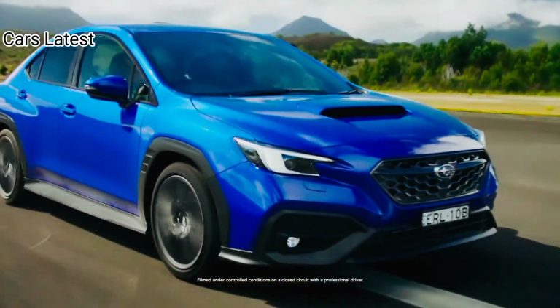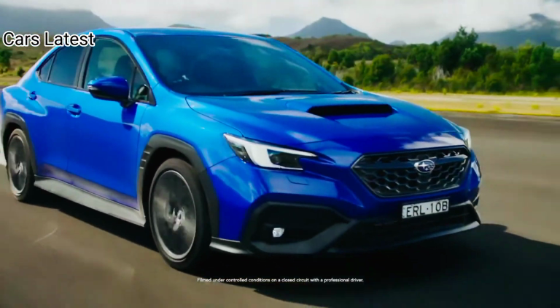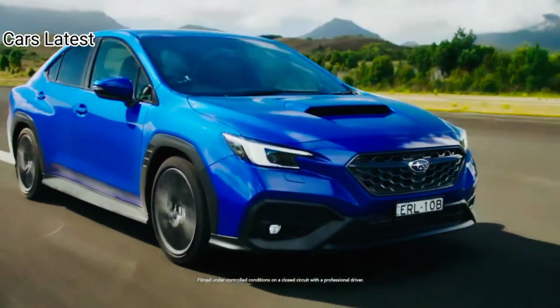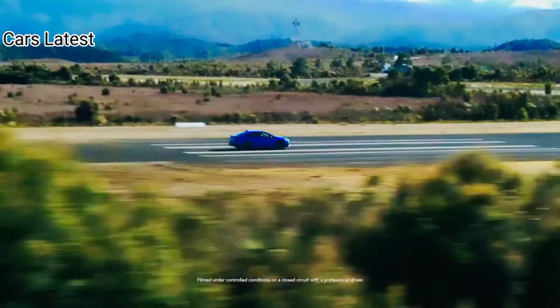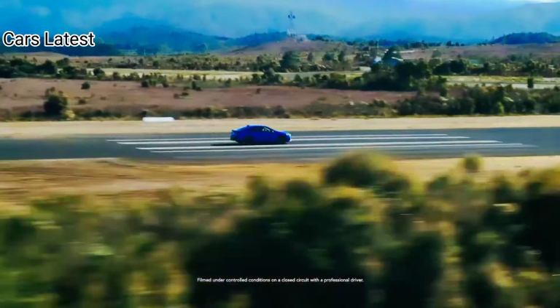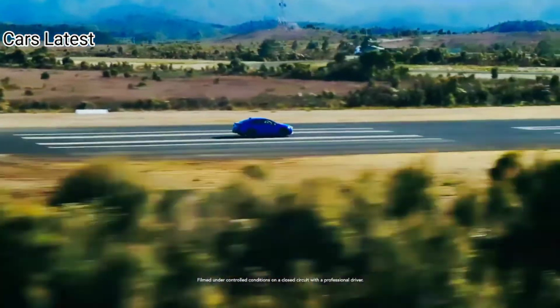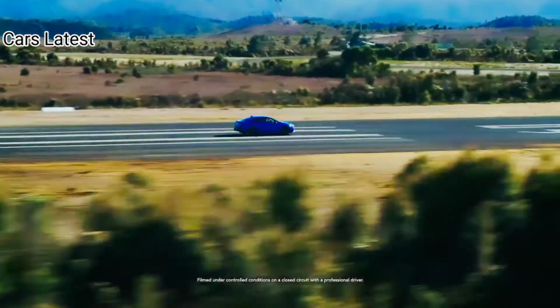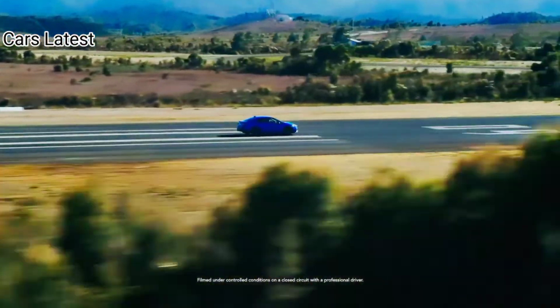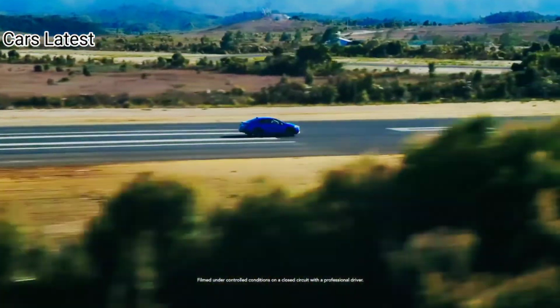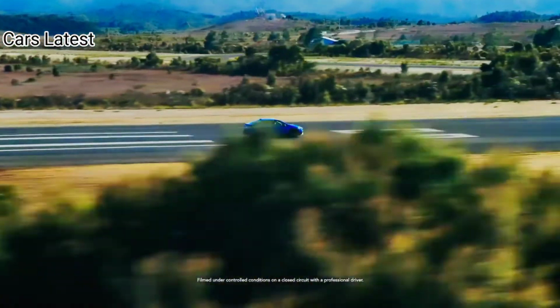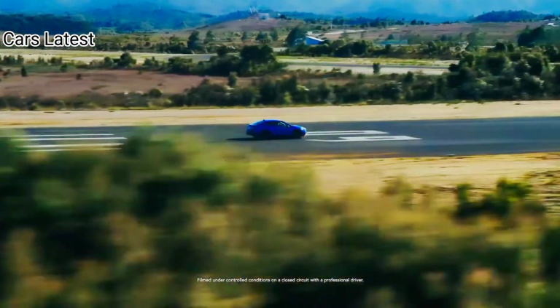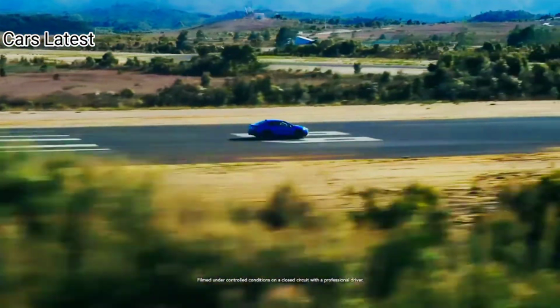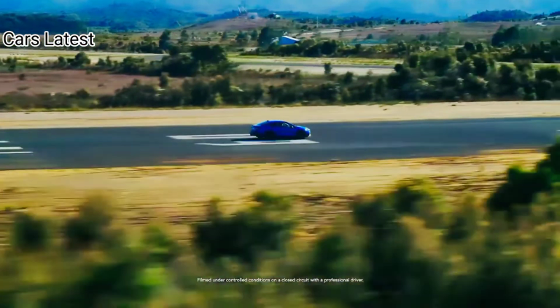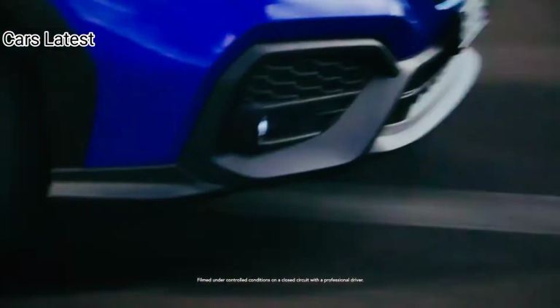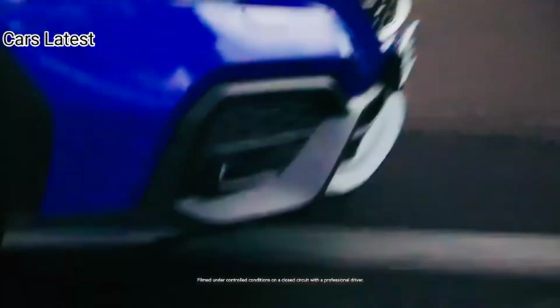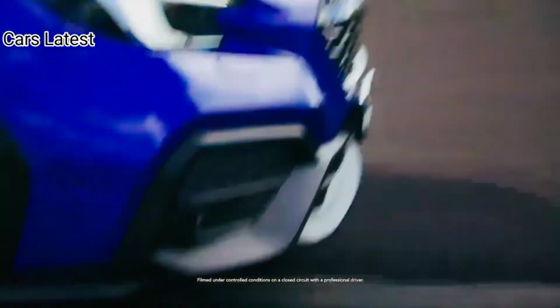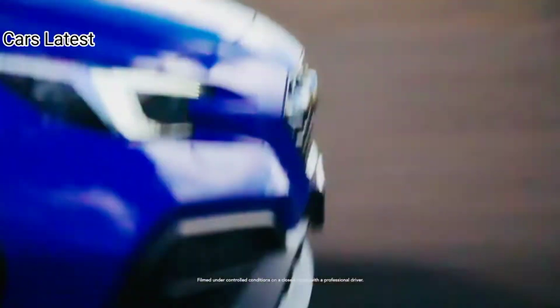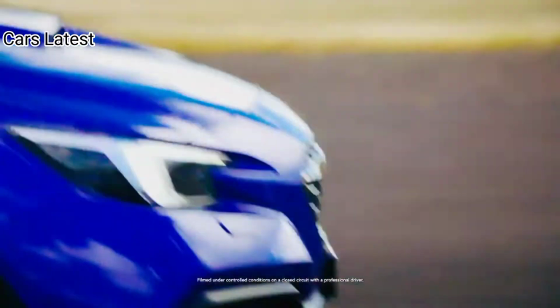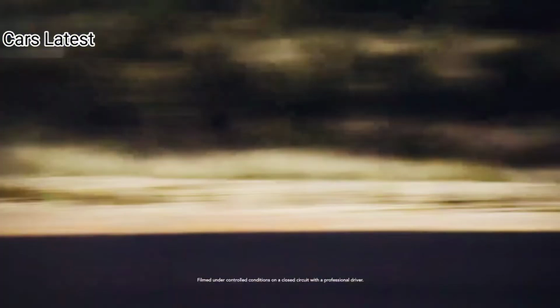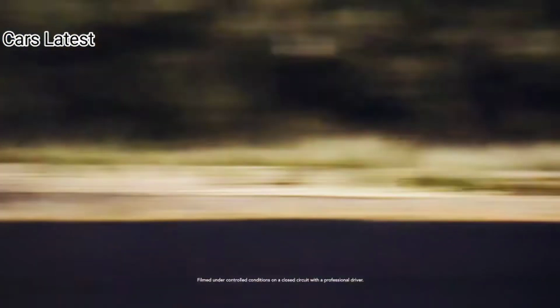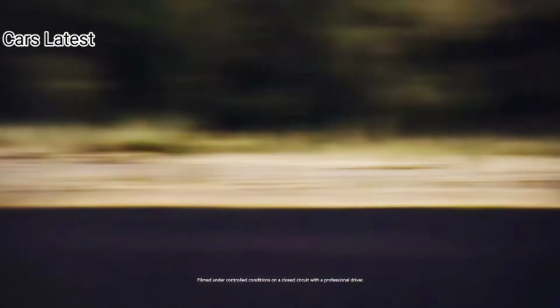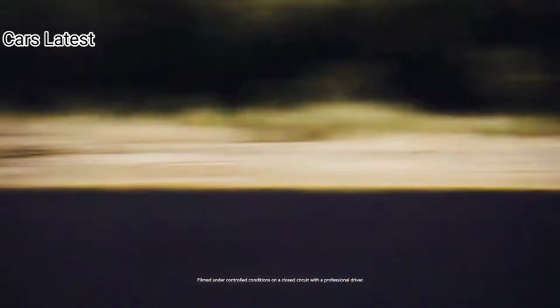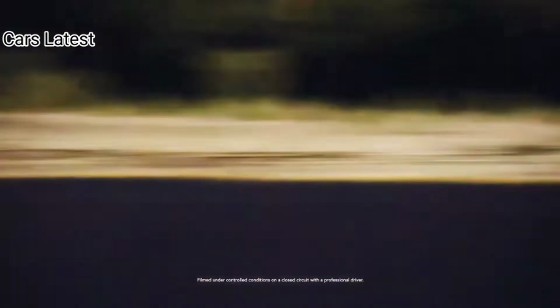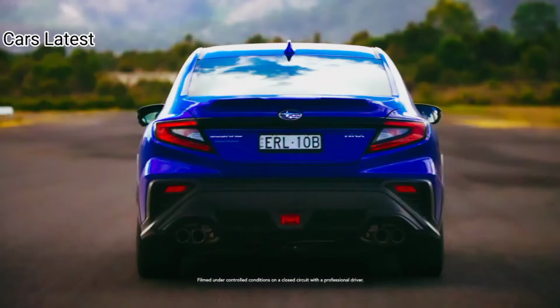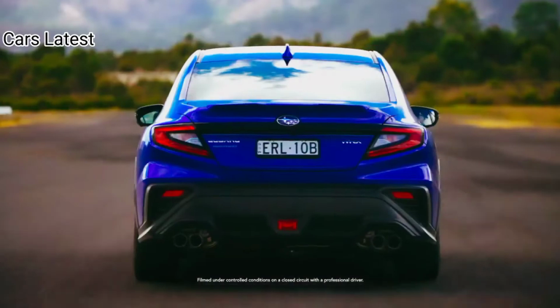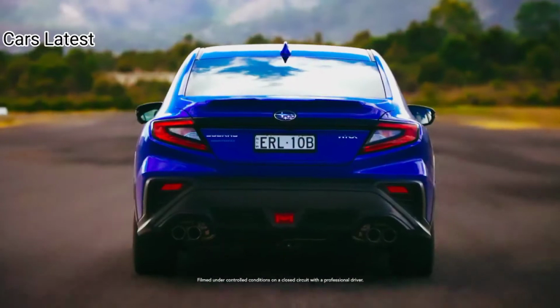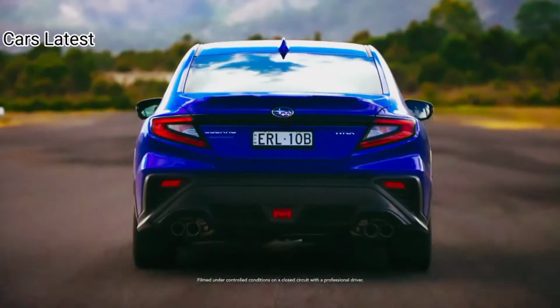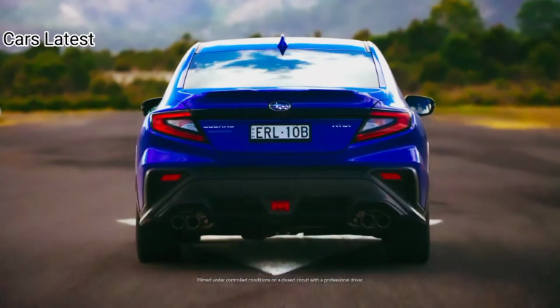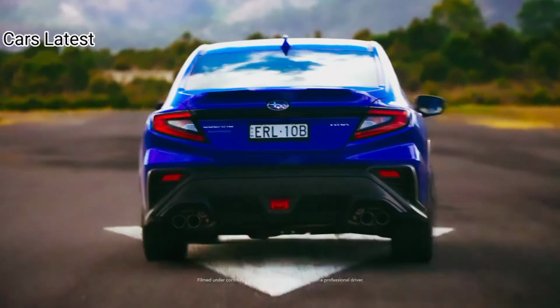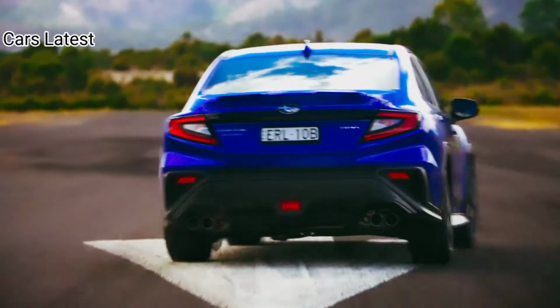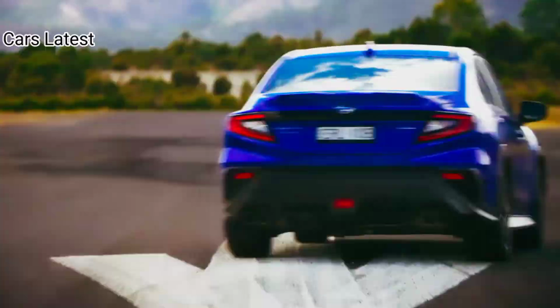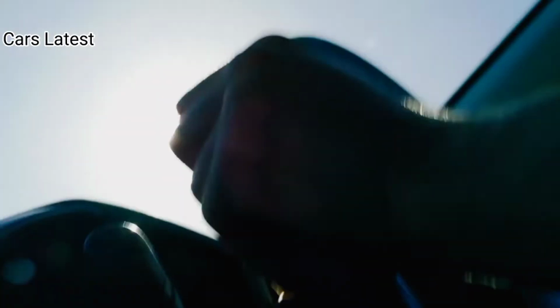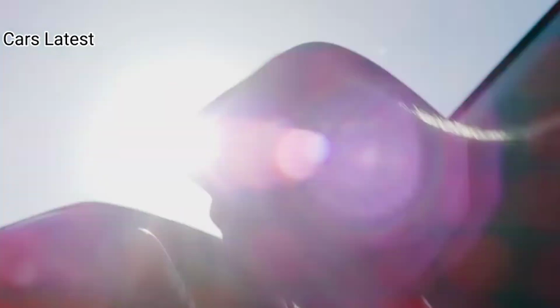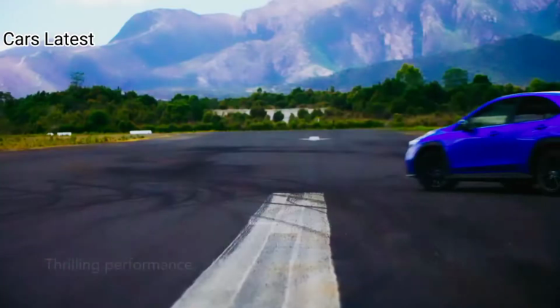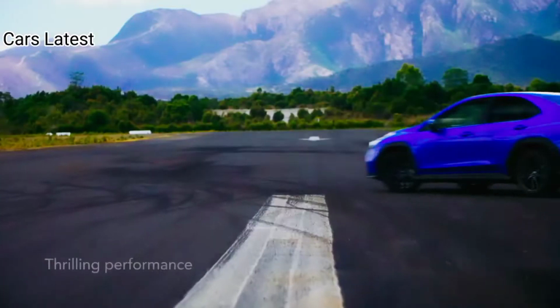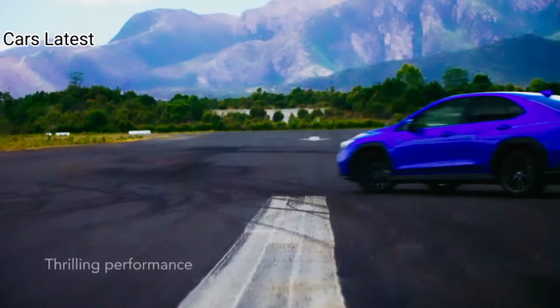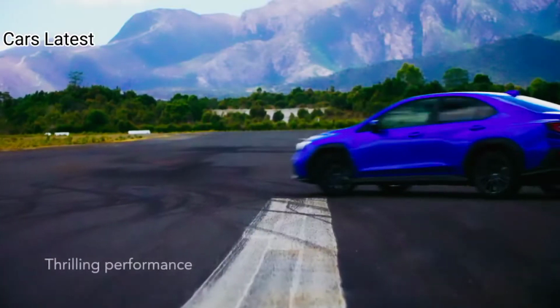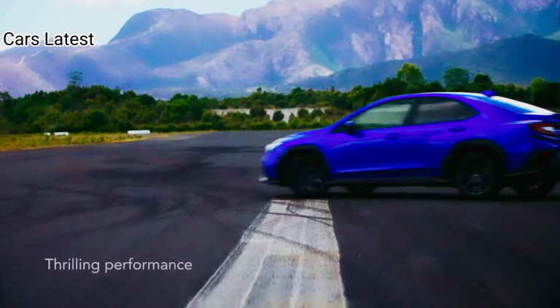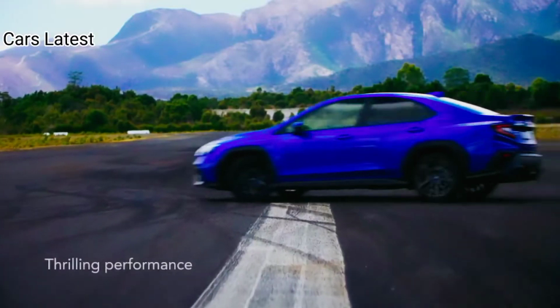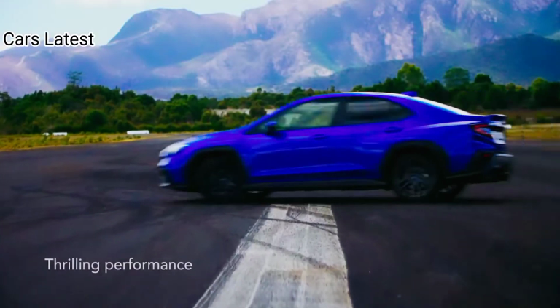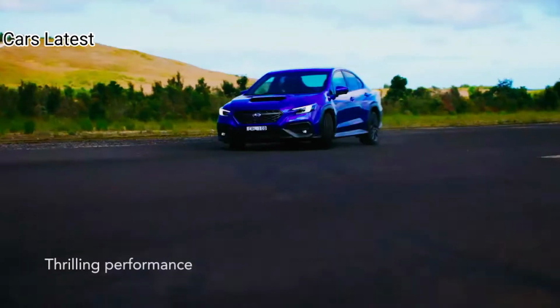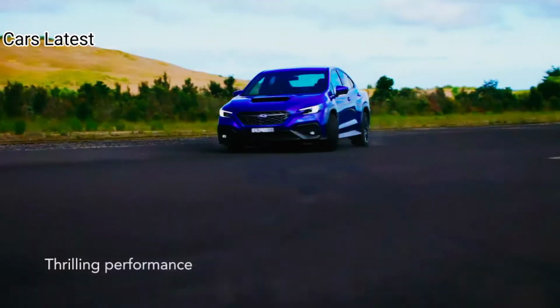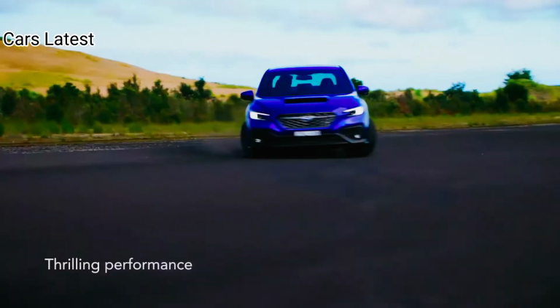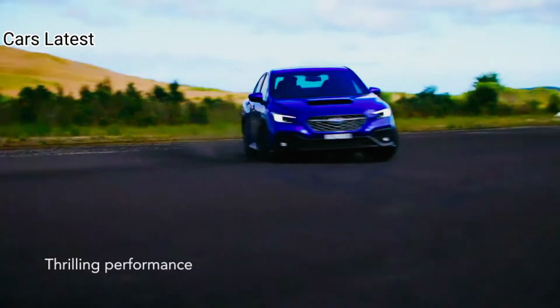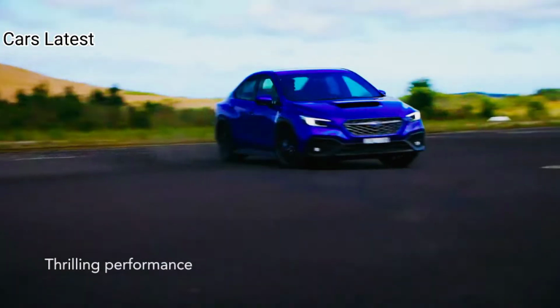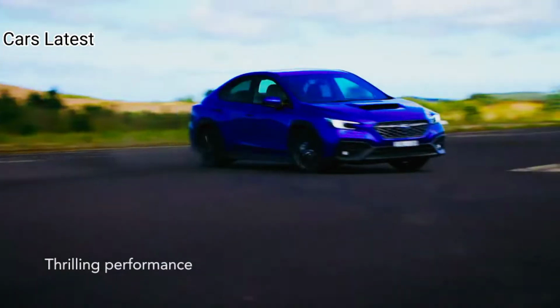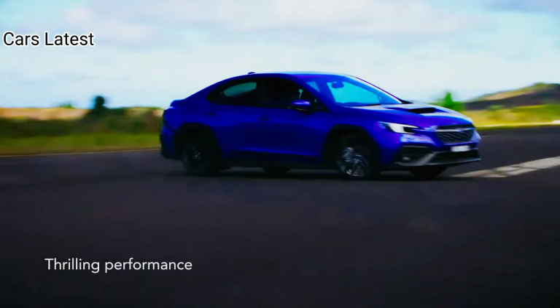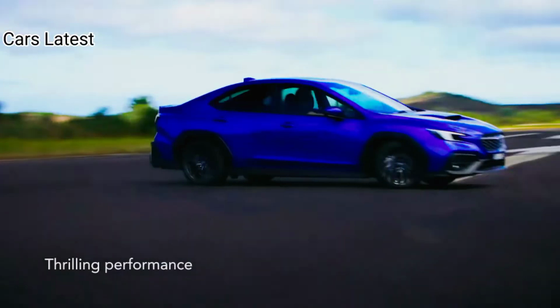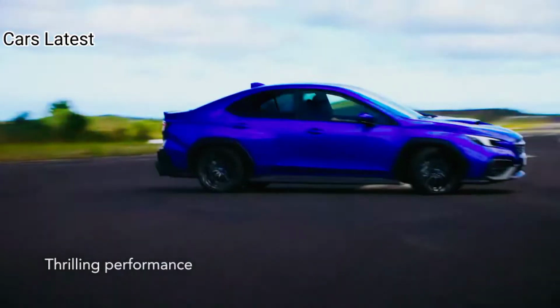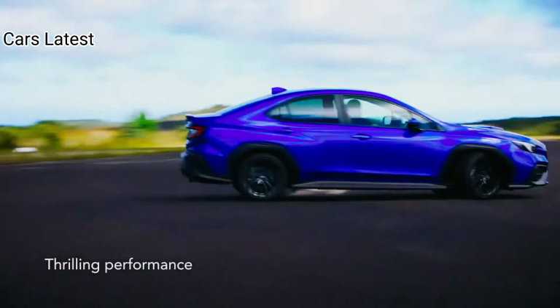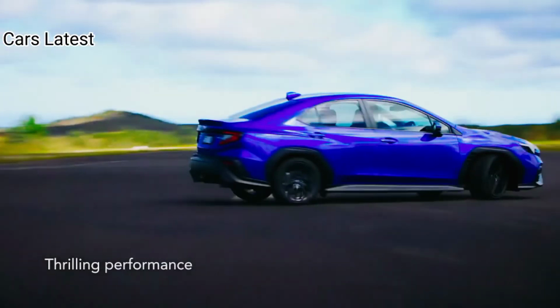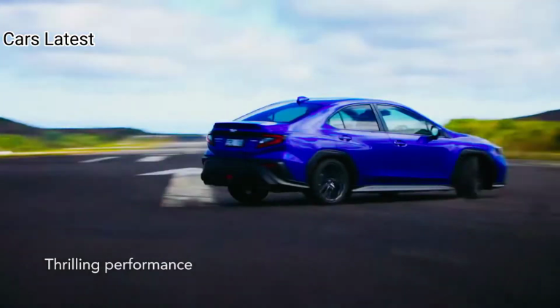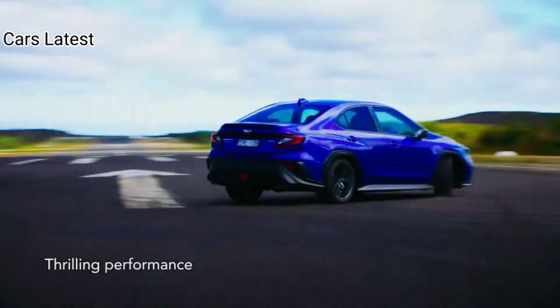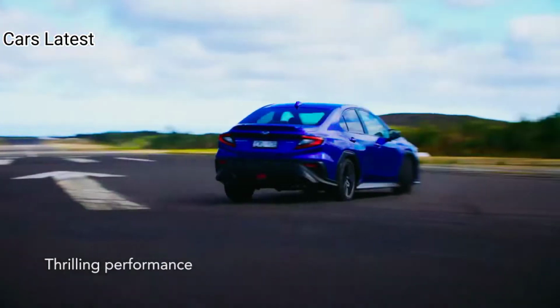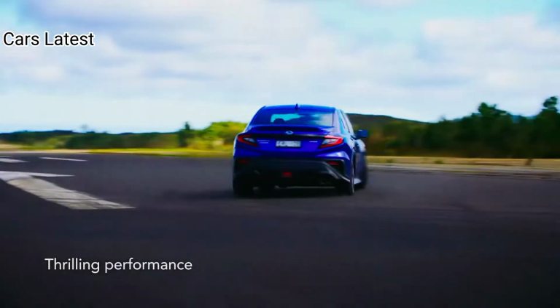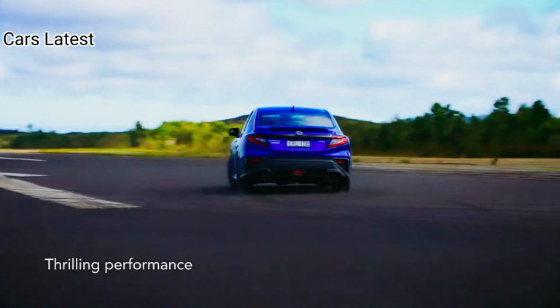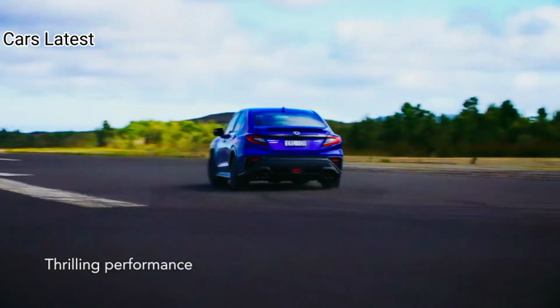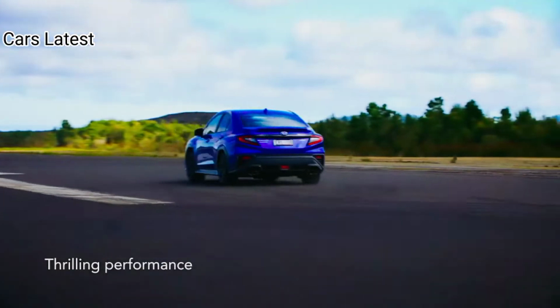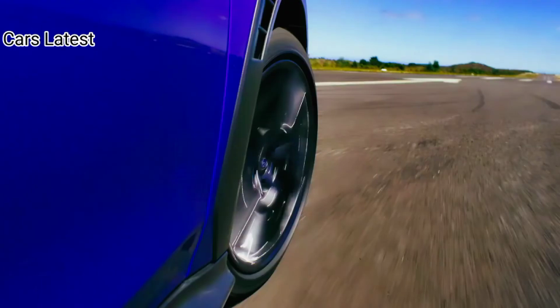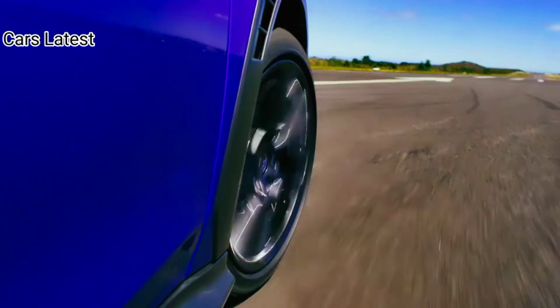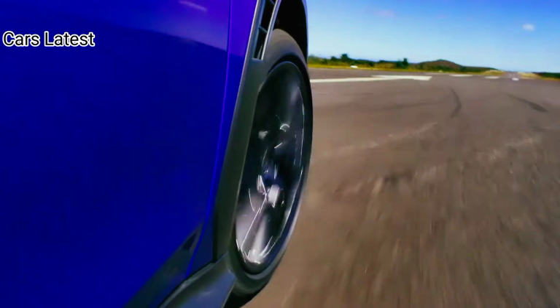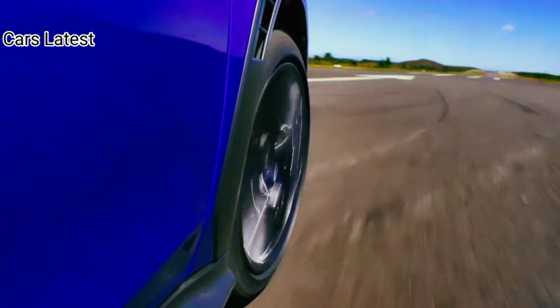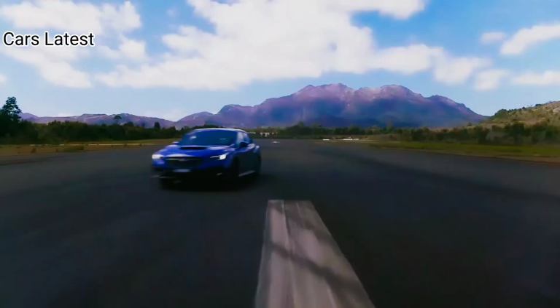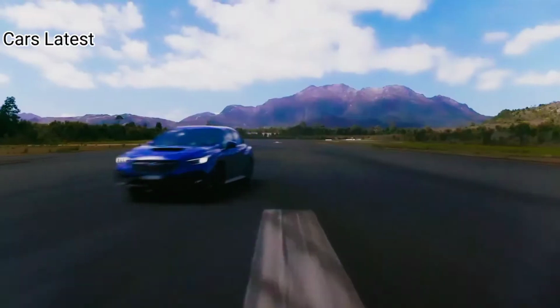The premium trim rides on 17-inch wheels with a dark gray finish, and these models also have a Torsen limited-slip differential.